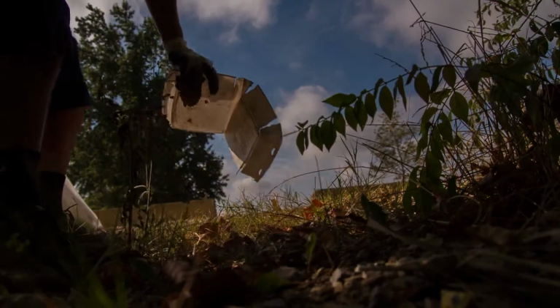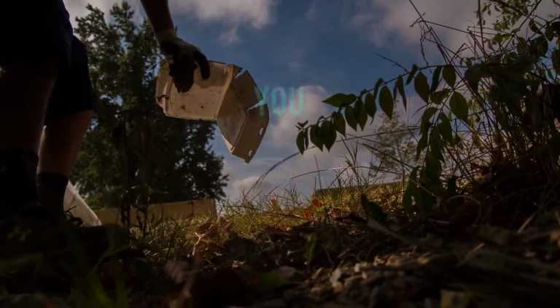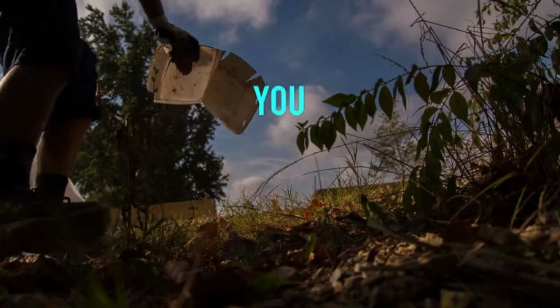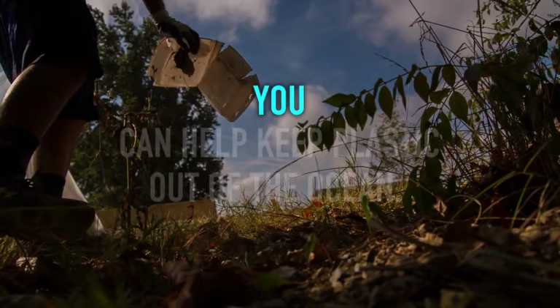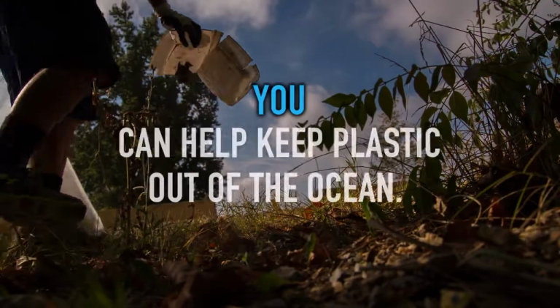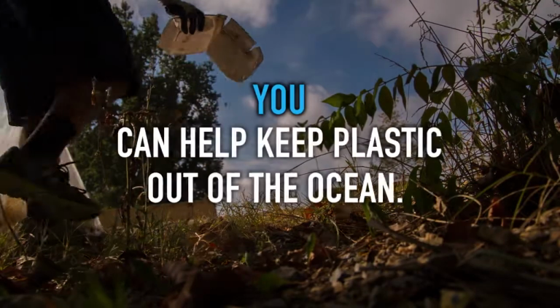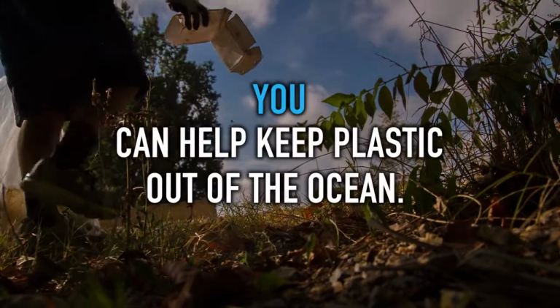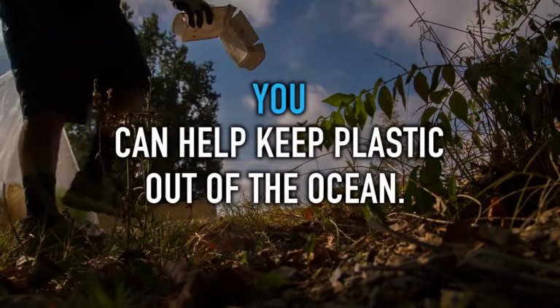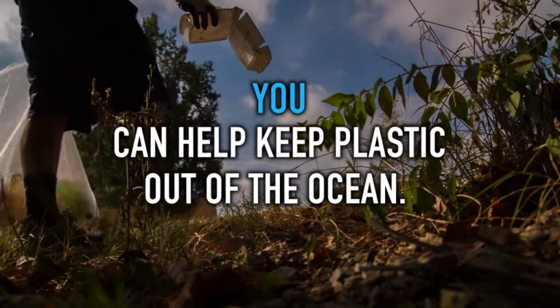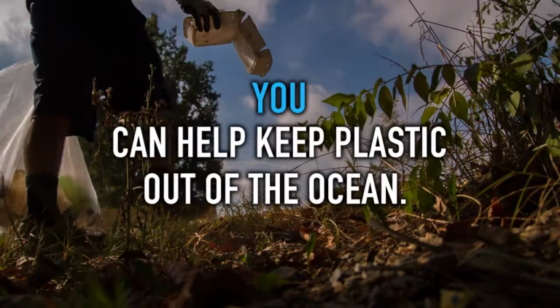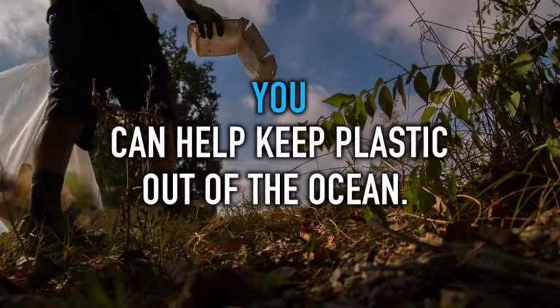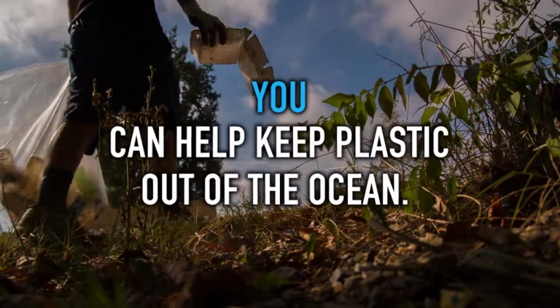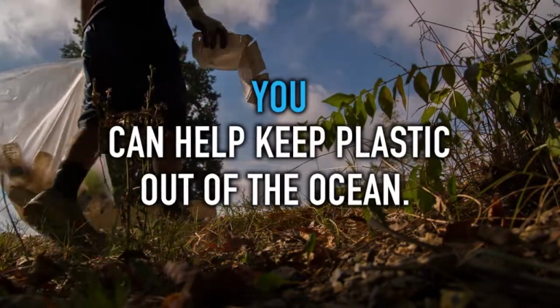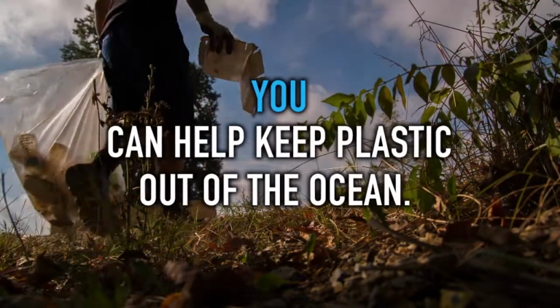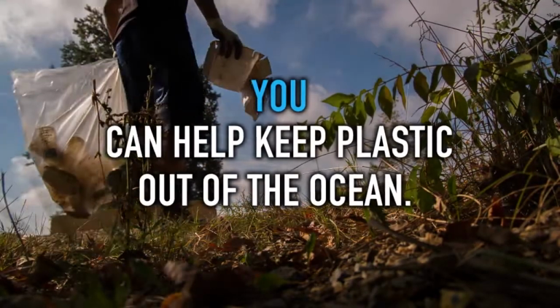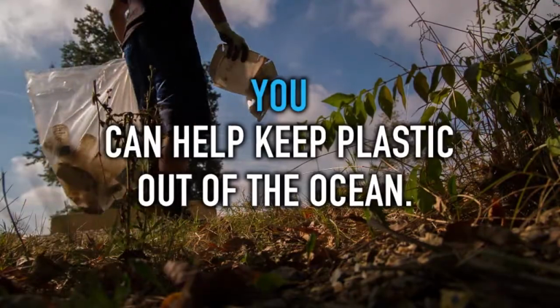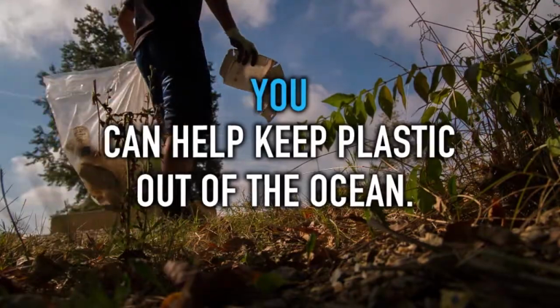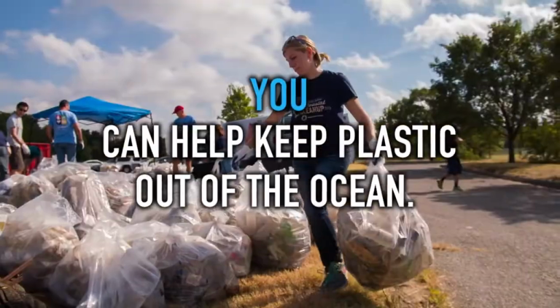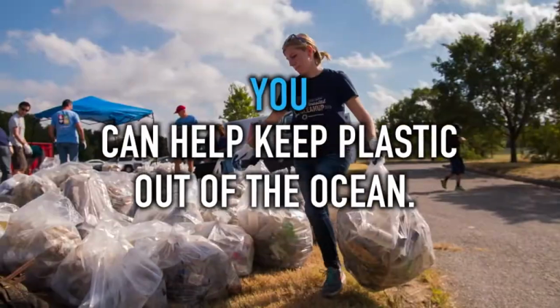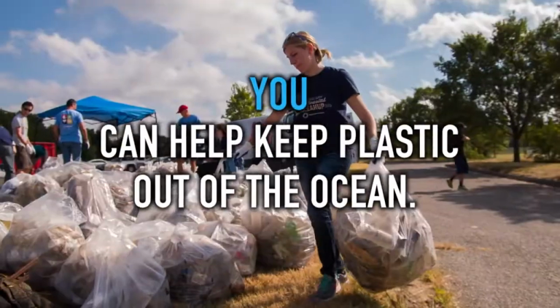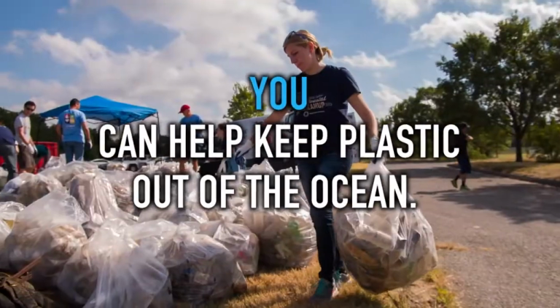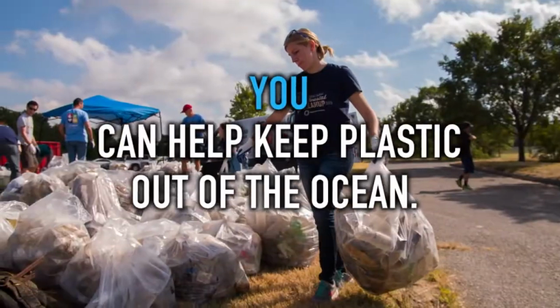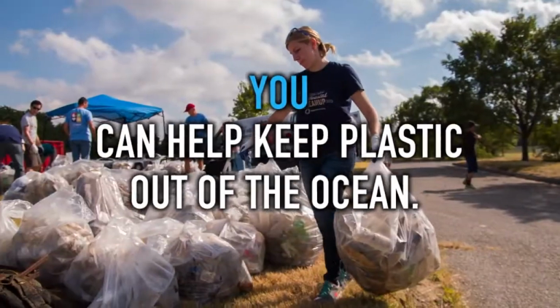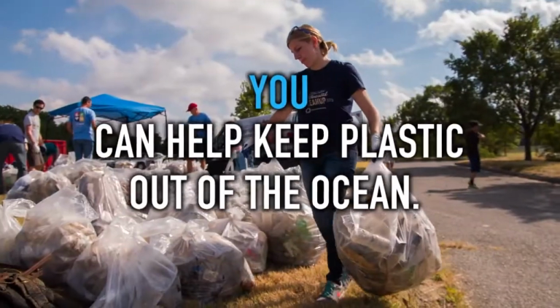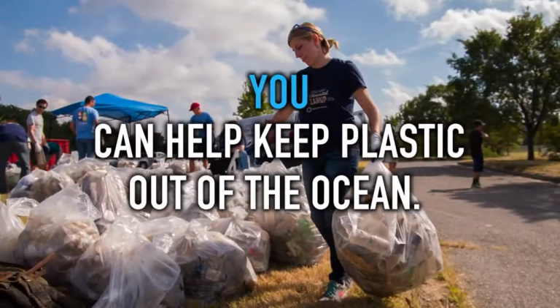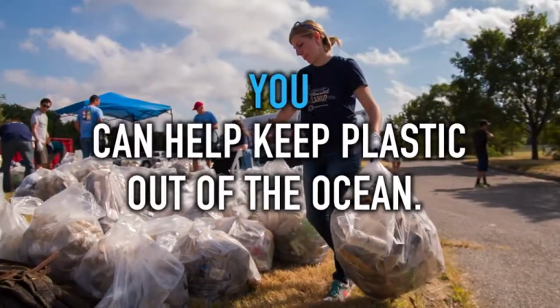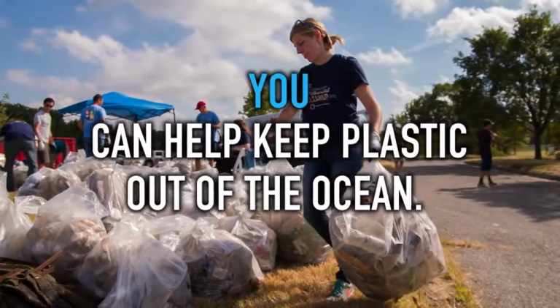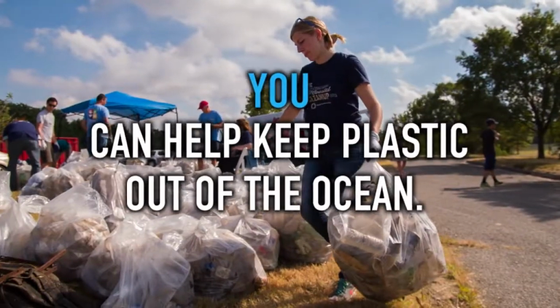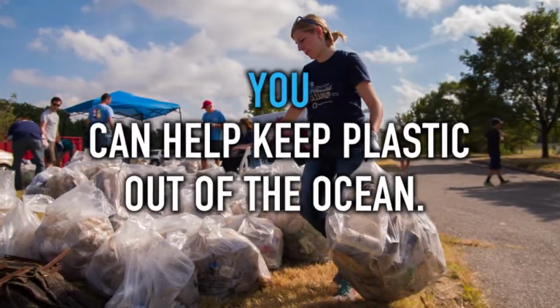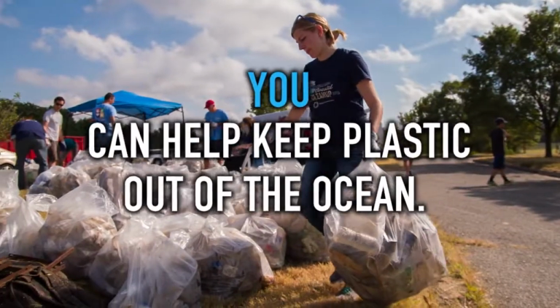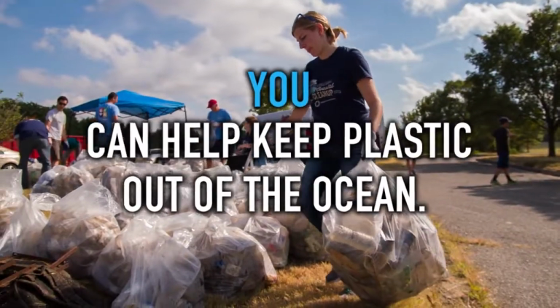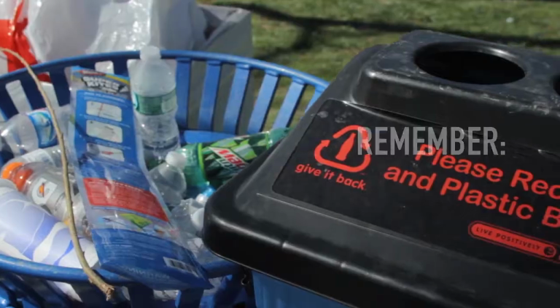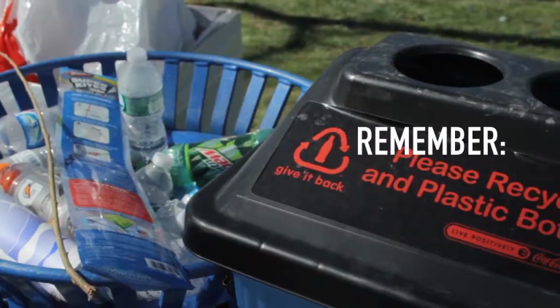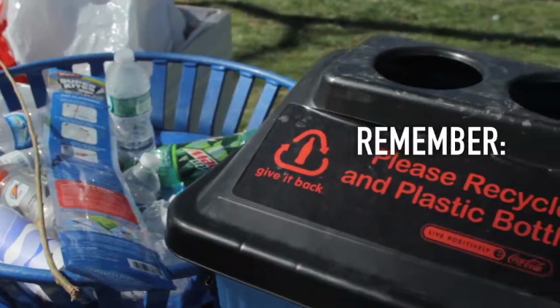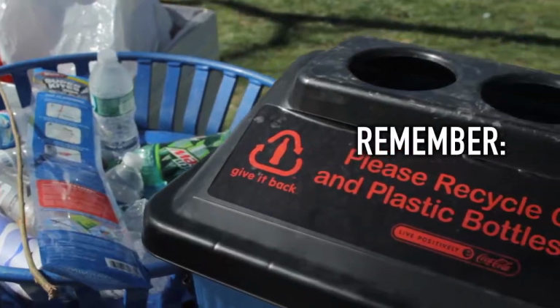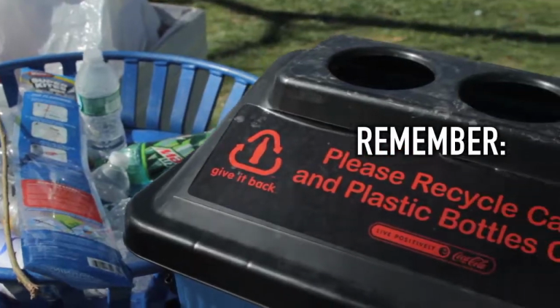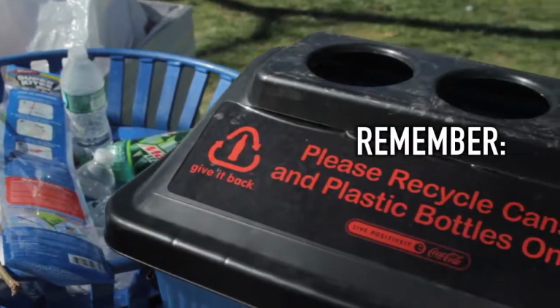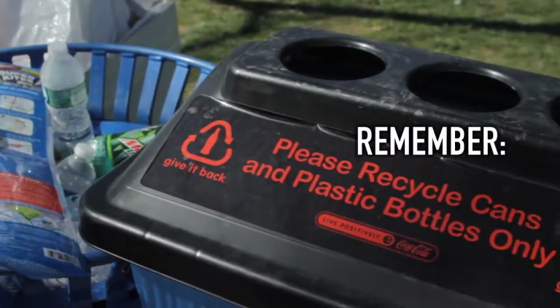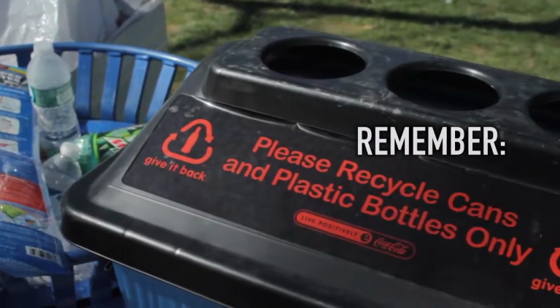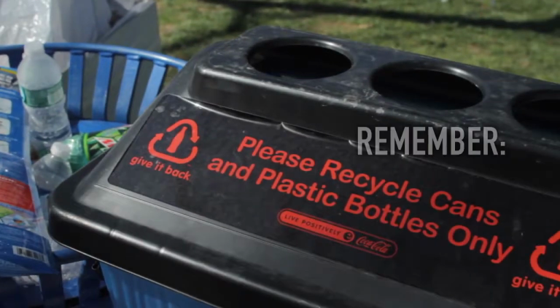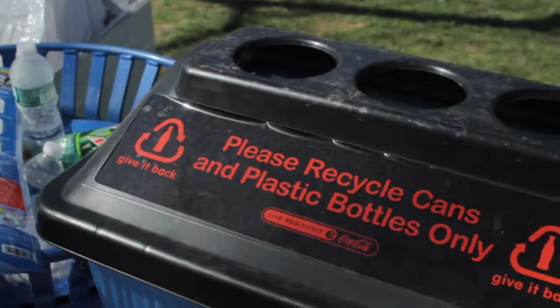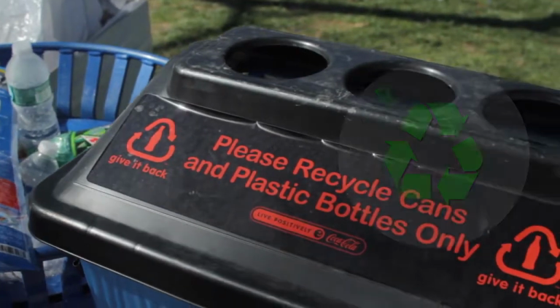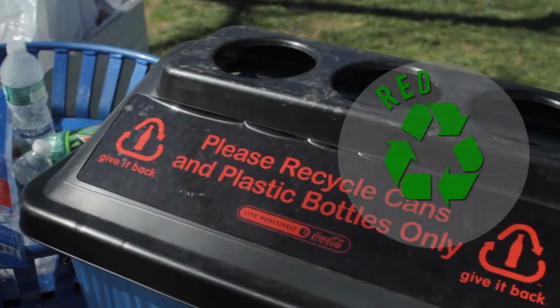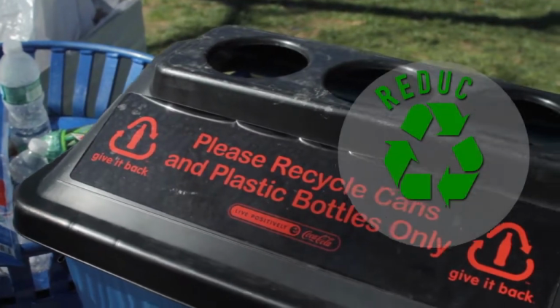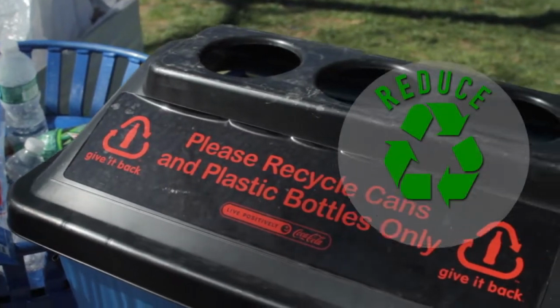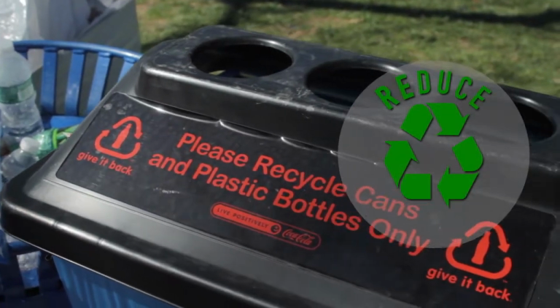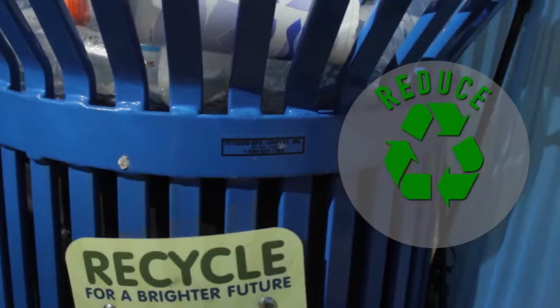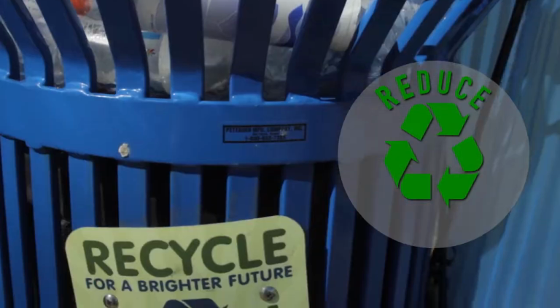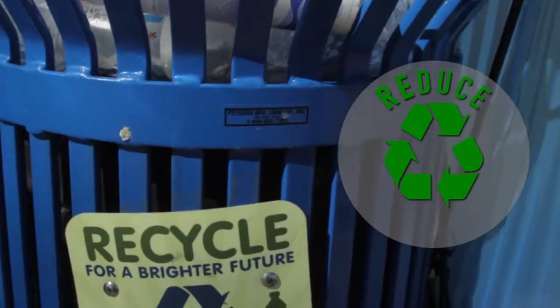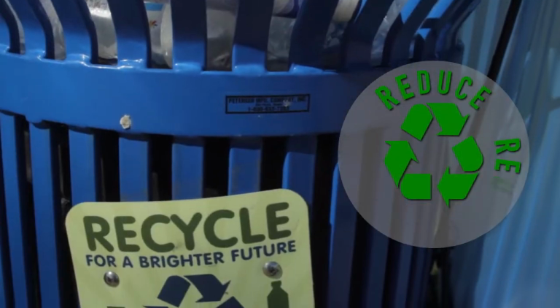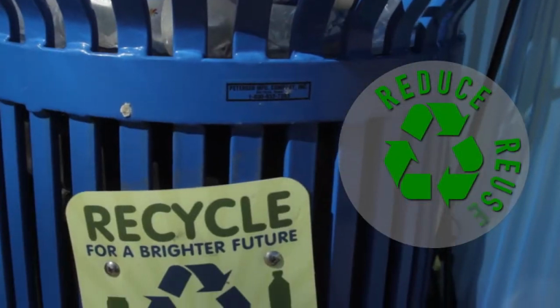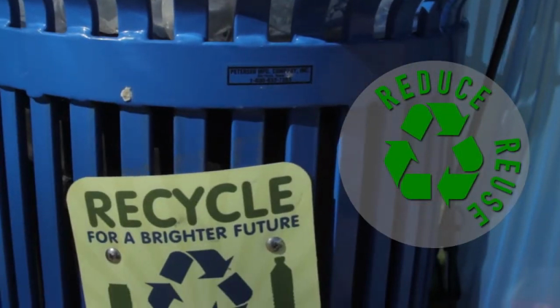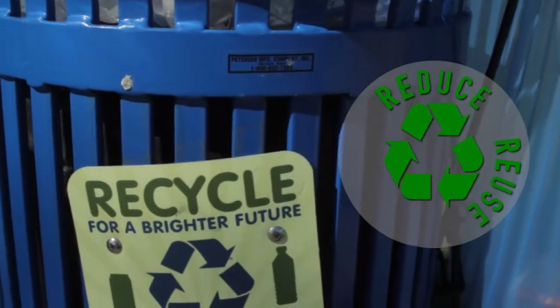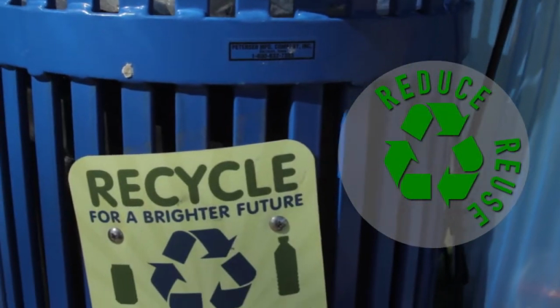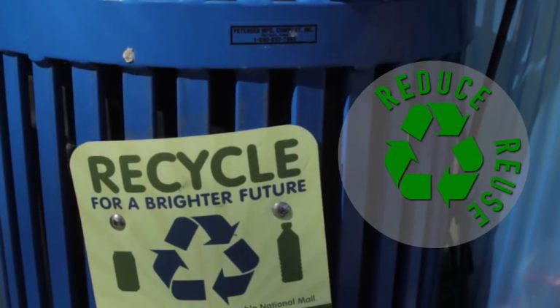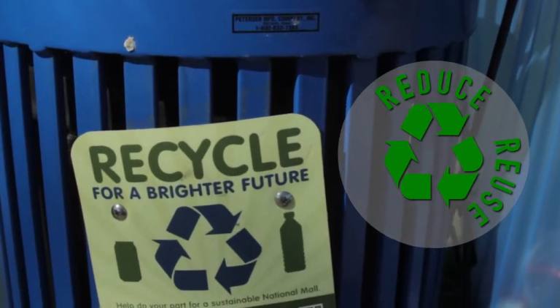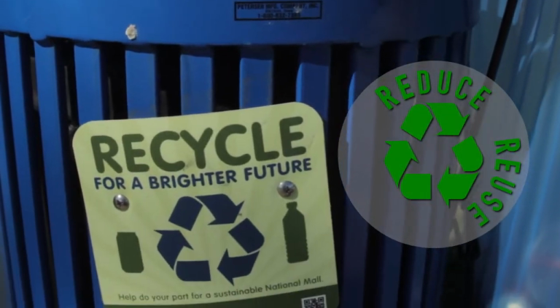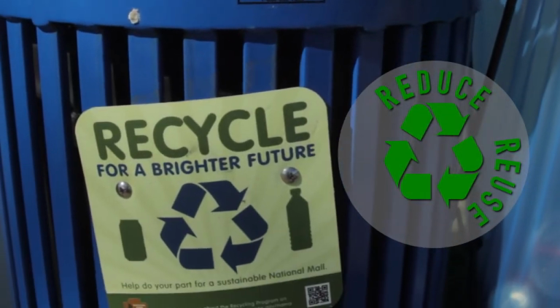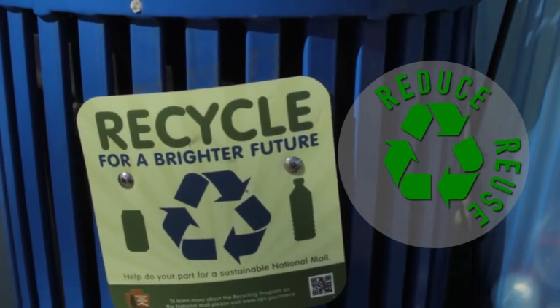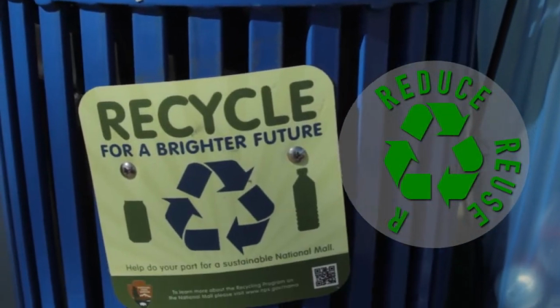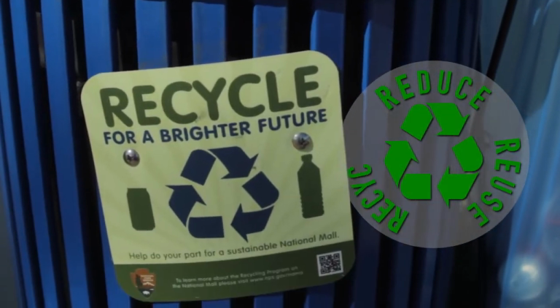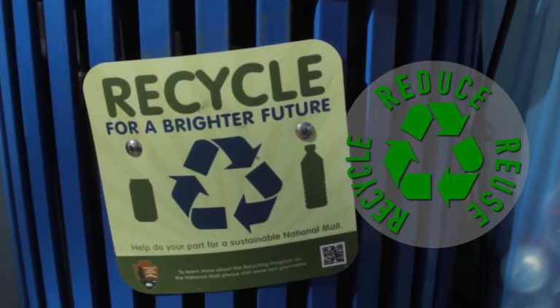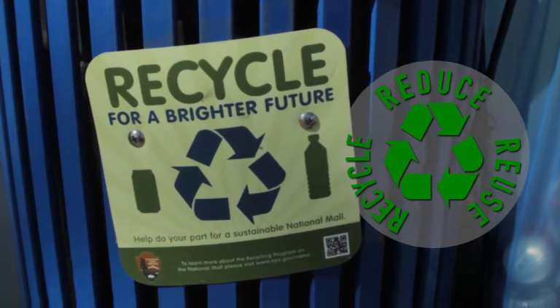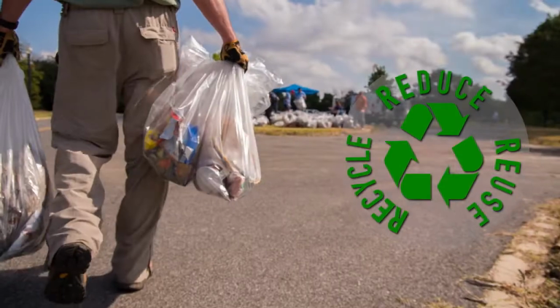You can help keep plastic out of the ocean. Remember: reduce, reuse, and recycle.